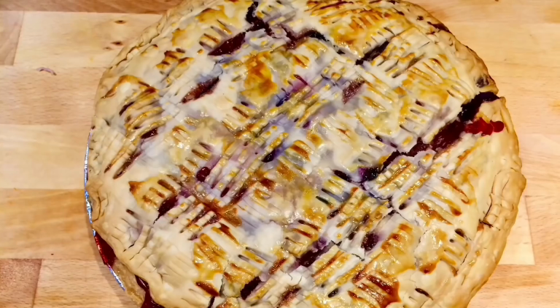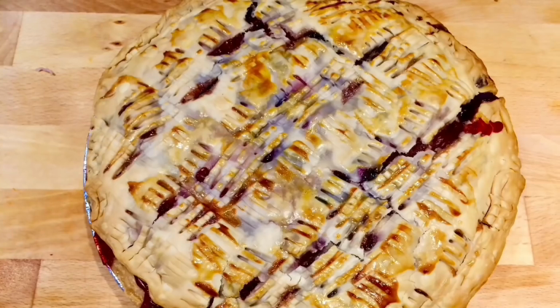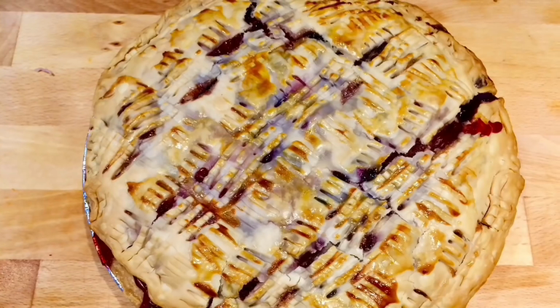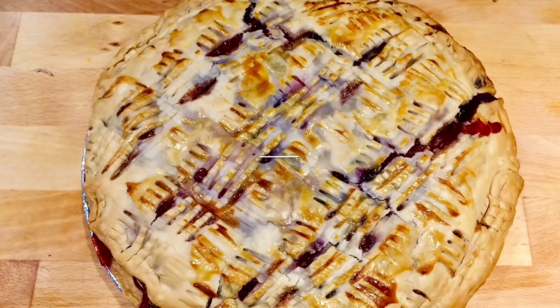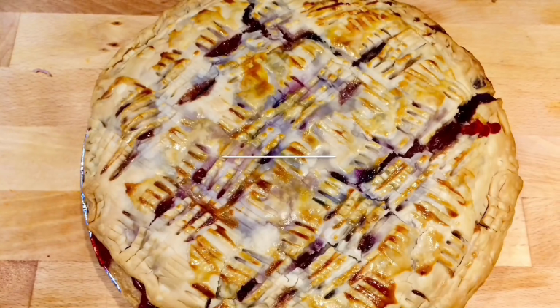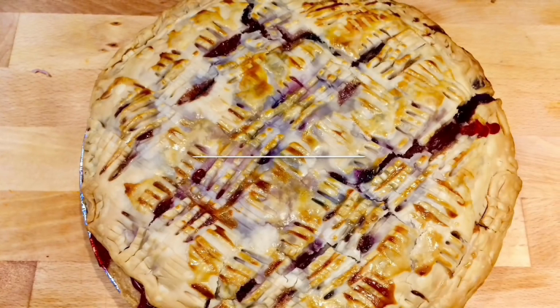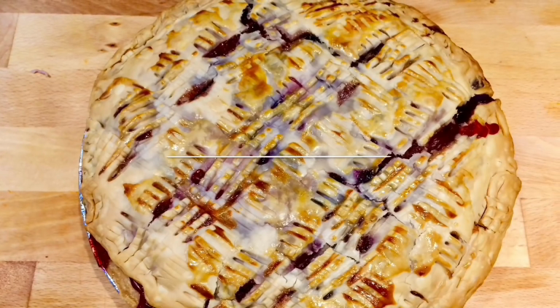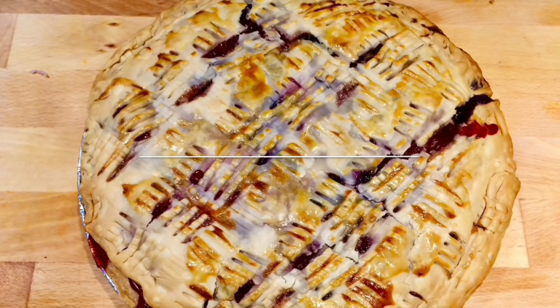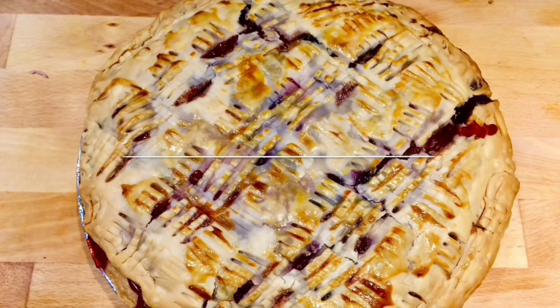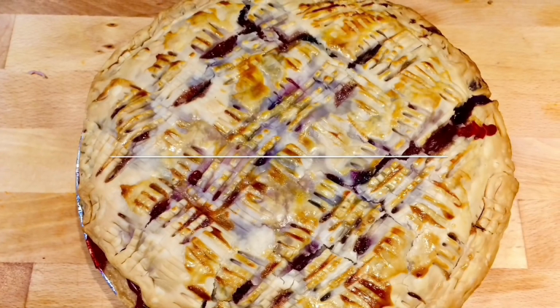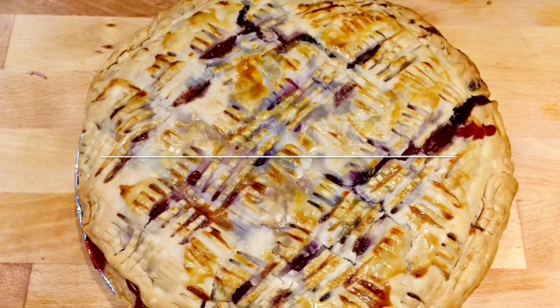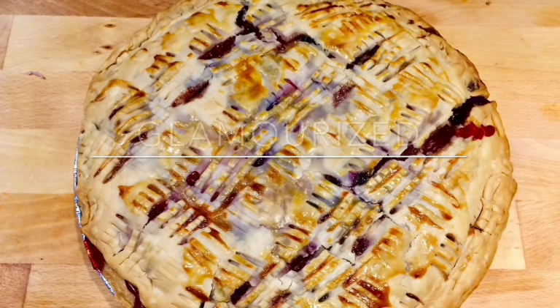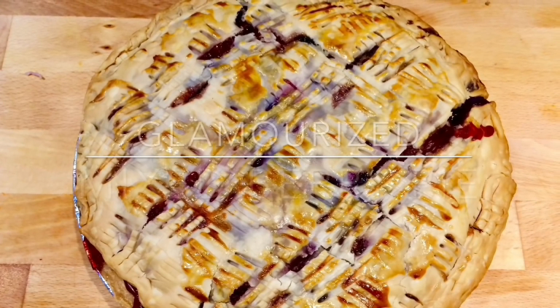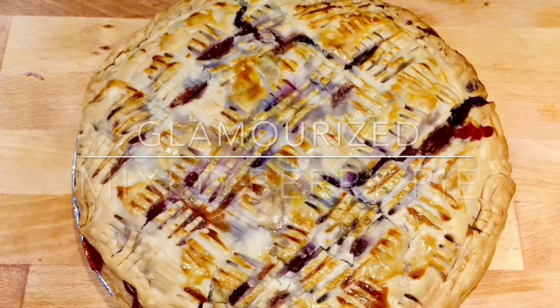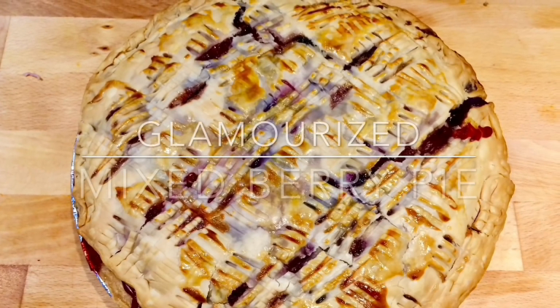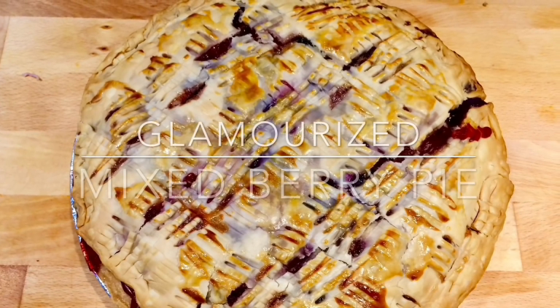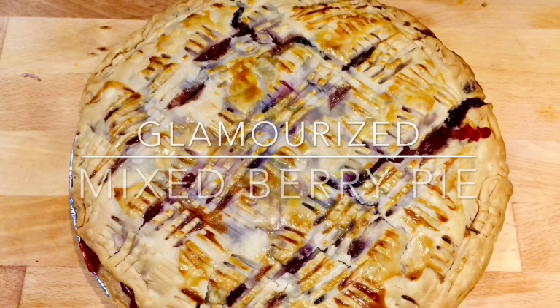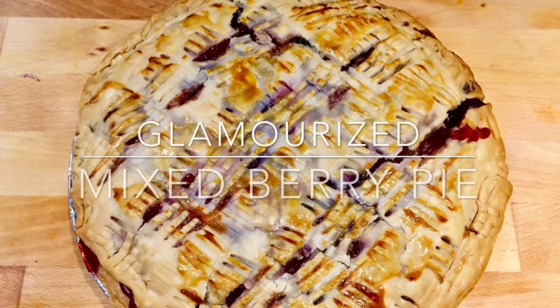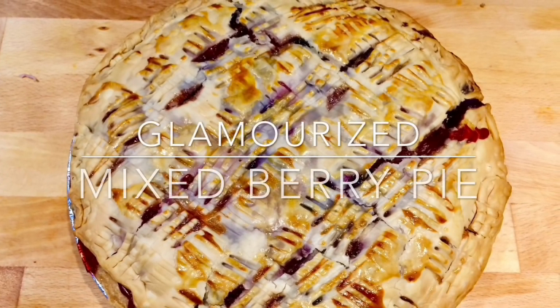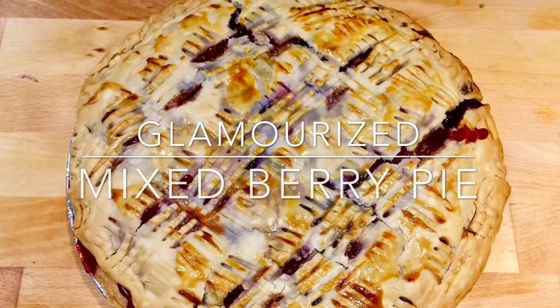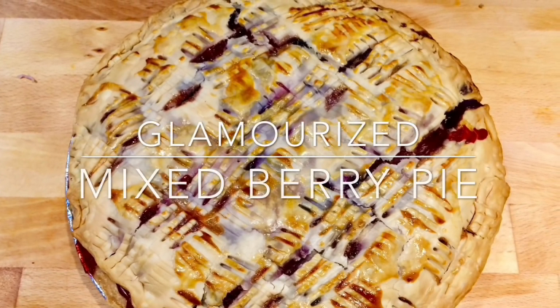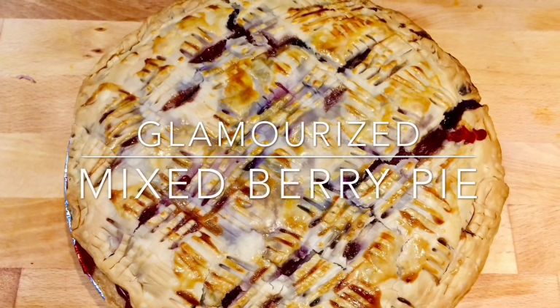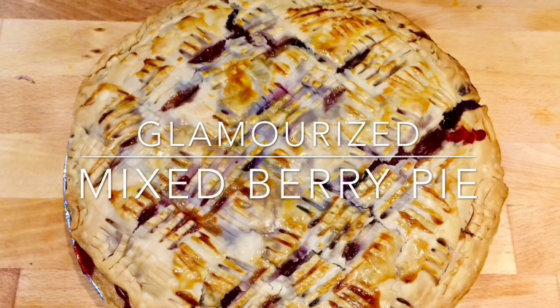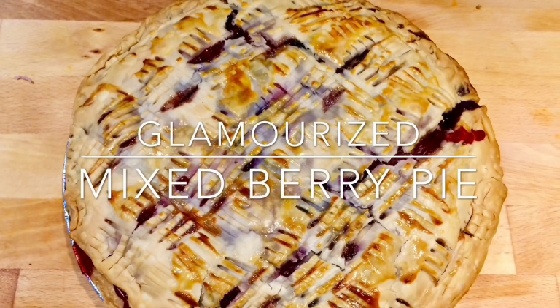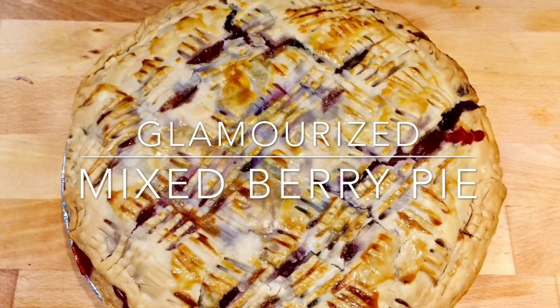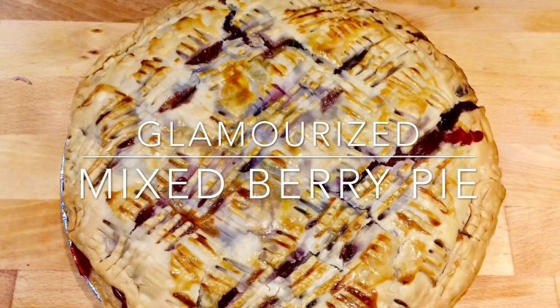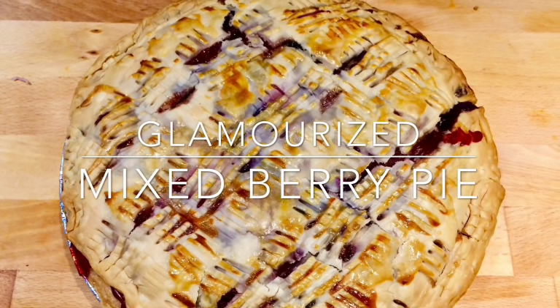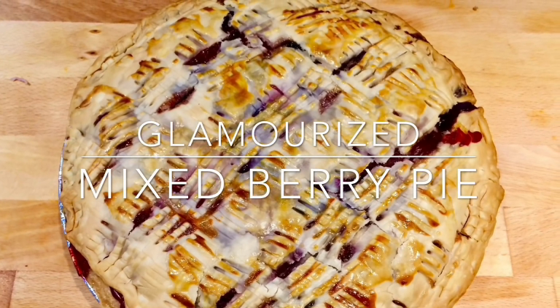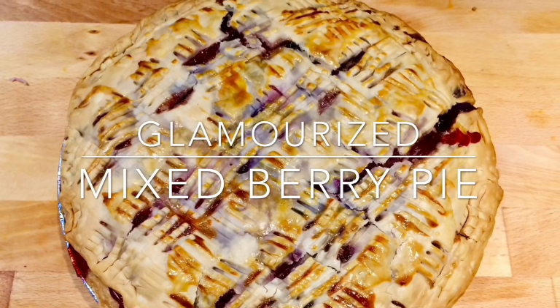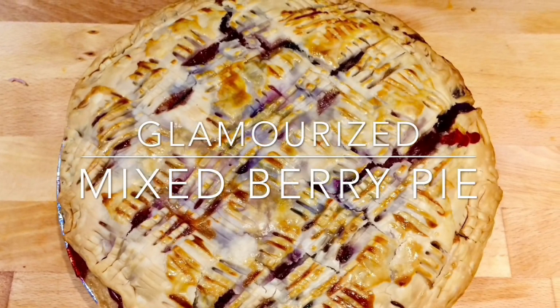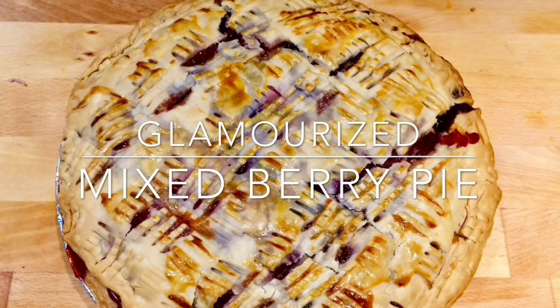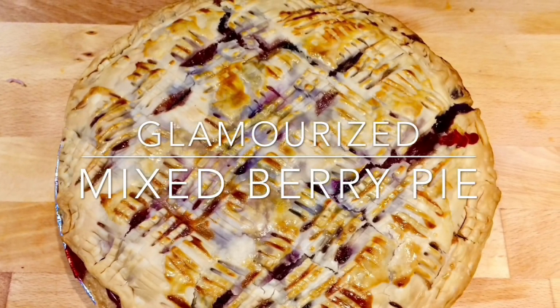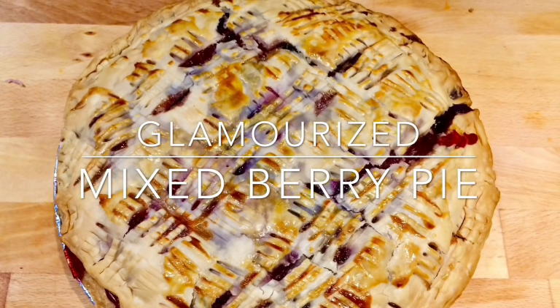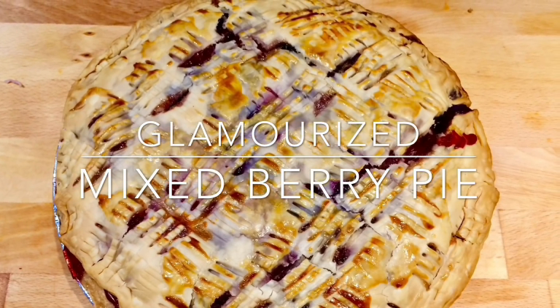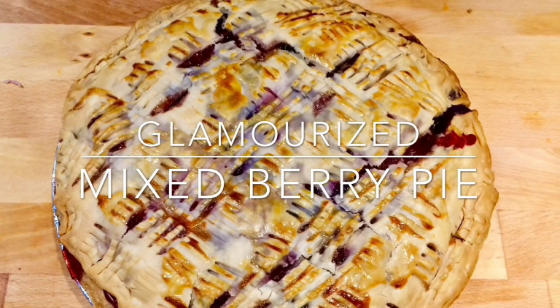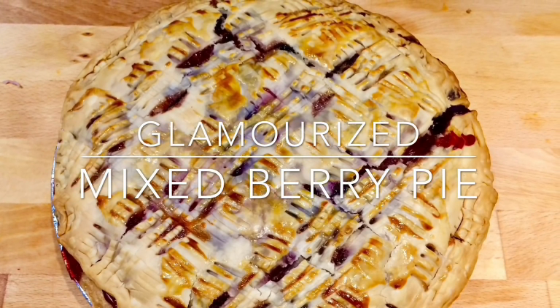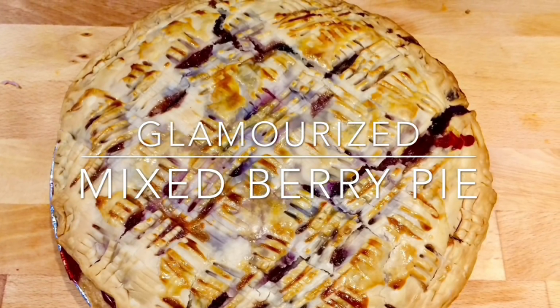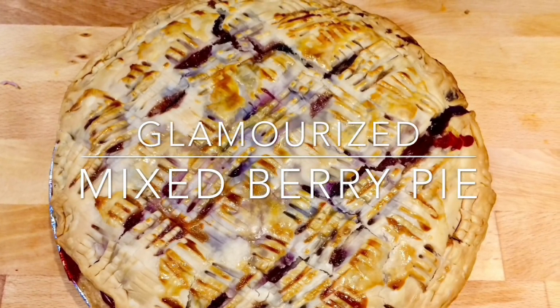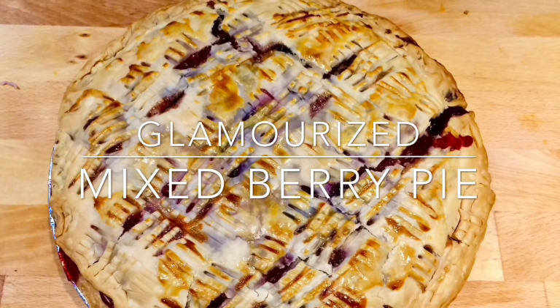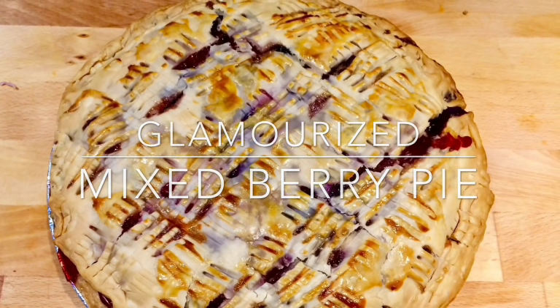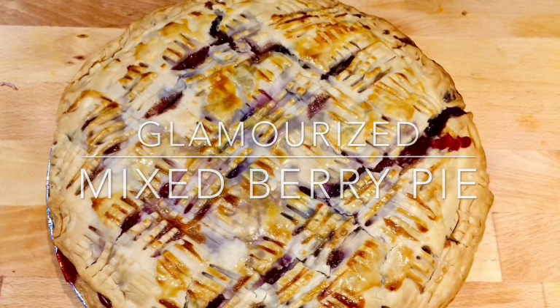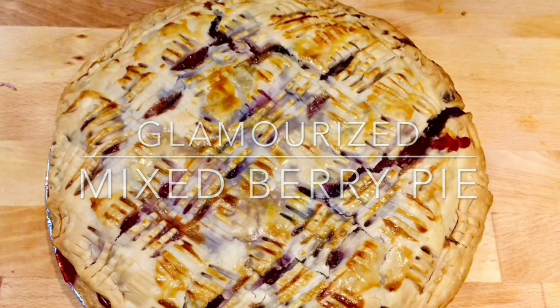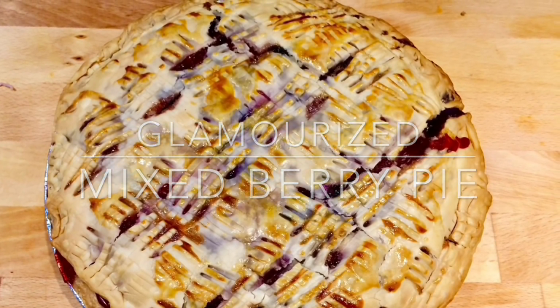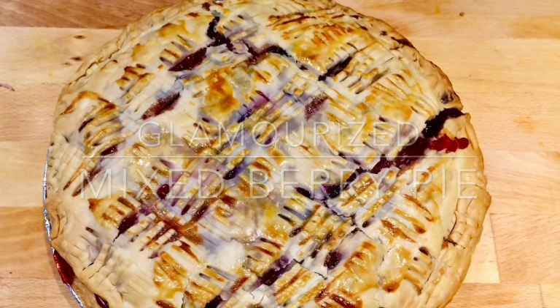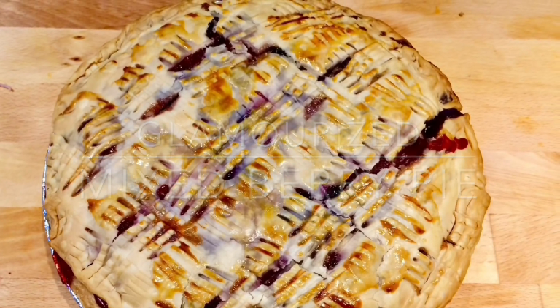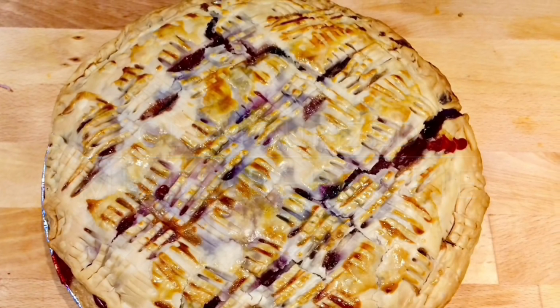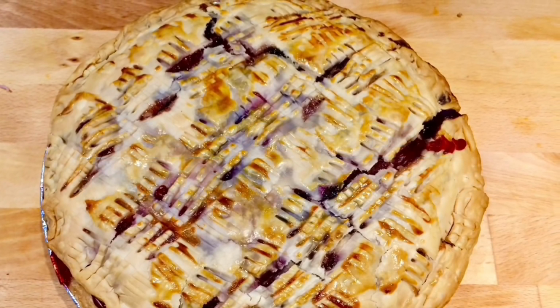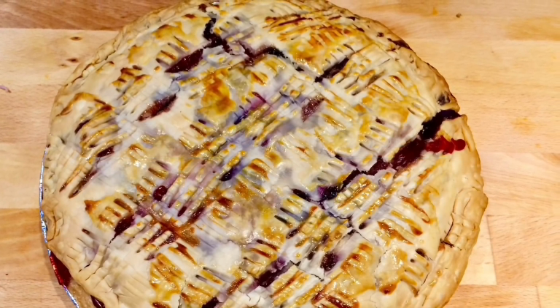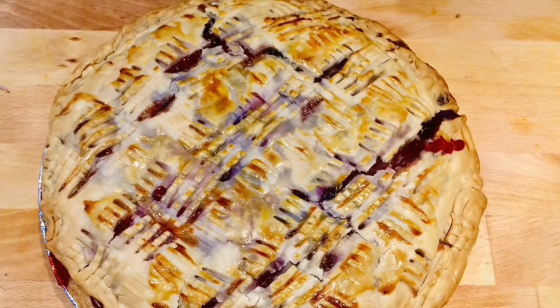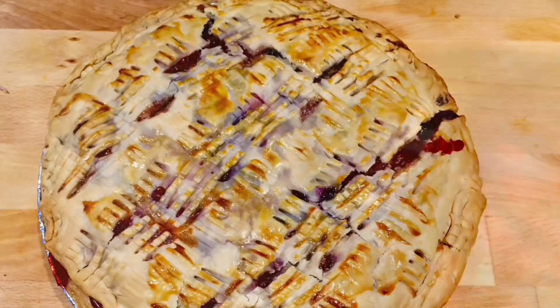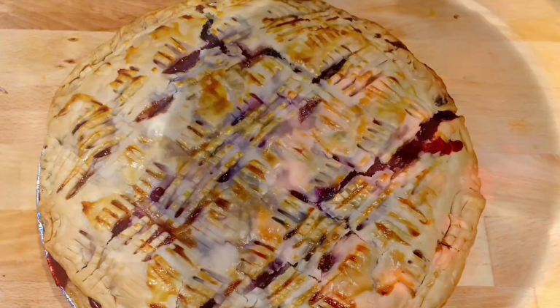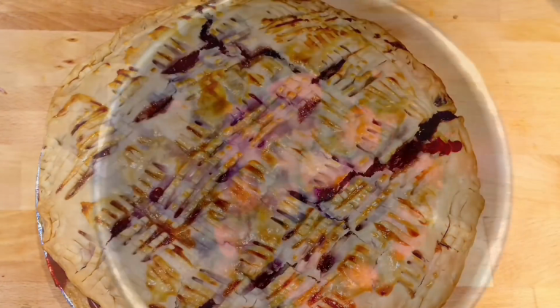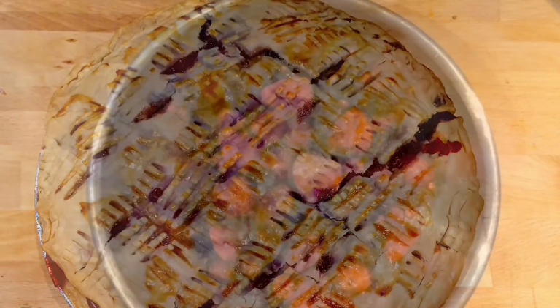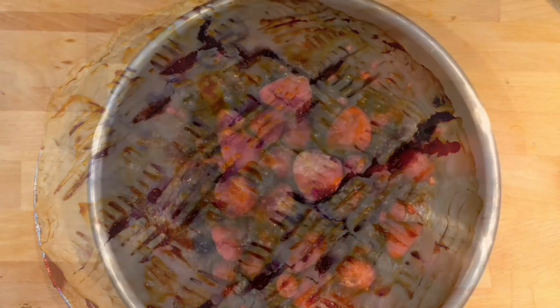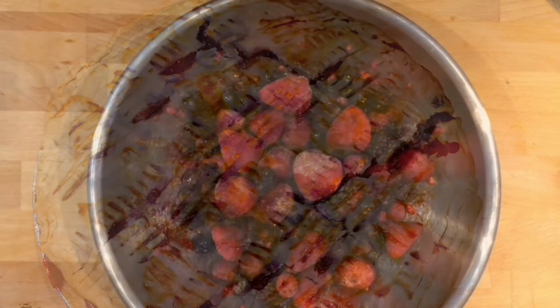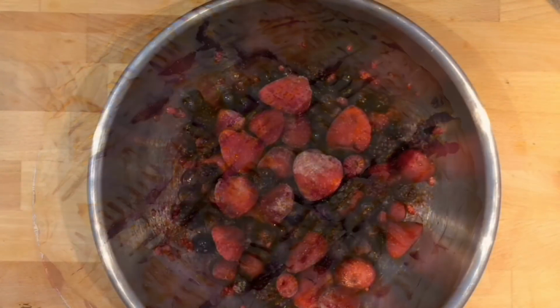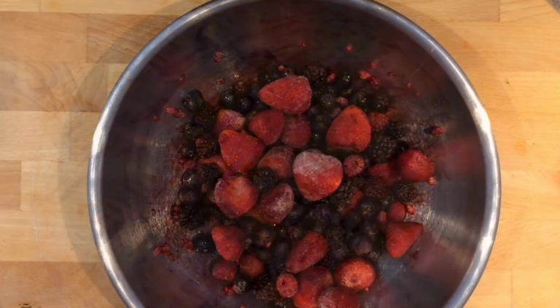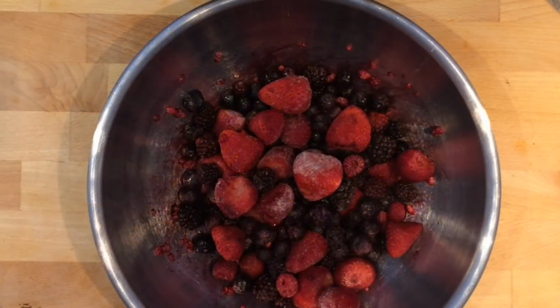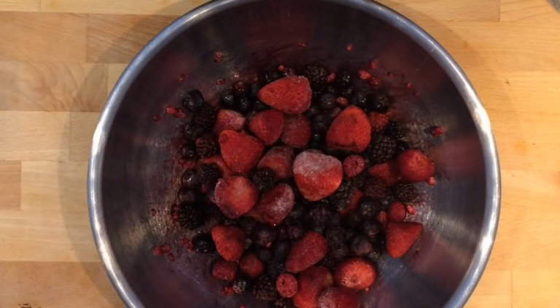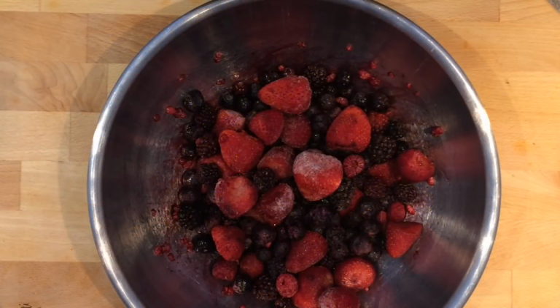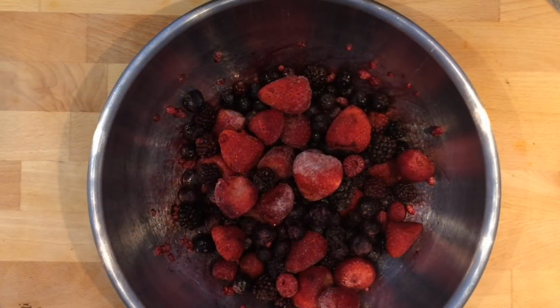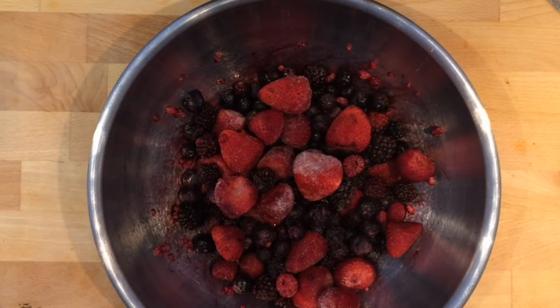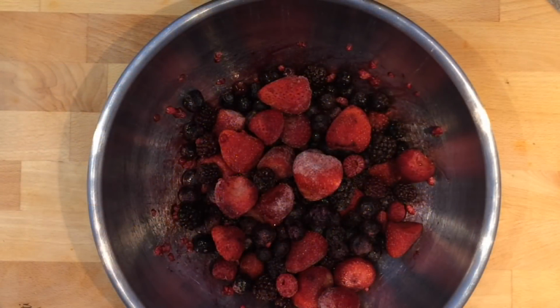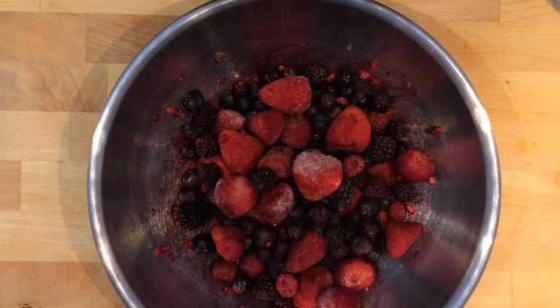Hi everyone and welcome to dinner for three. Today we're going to make a mixed berry pie complete with a glam shell.